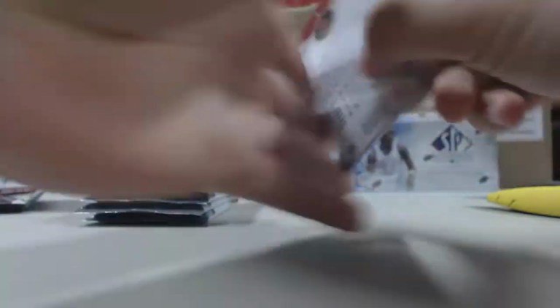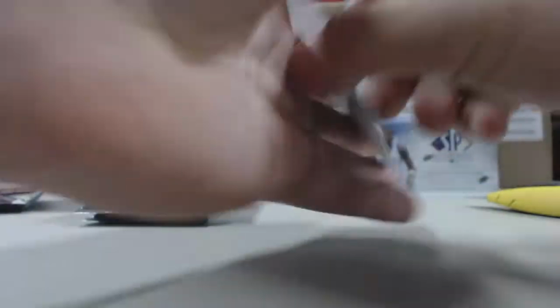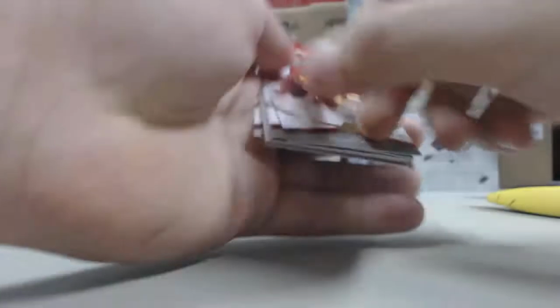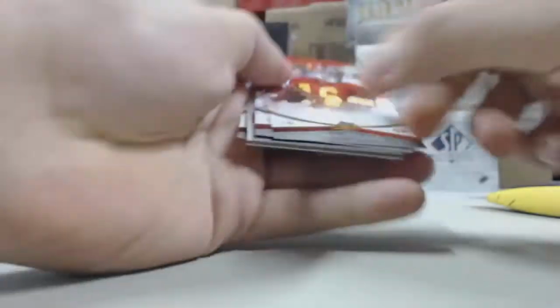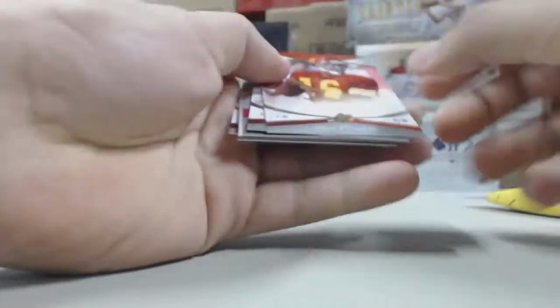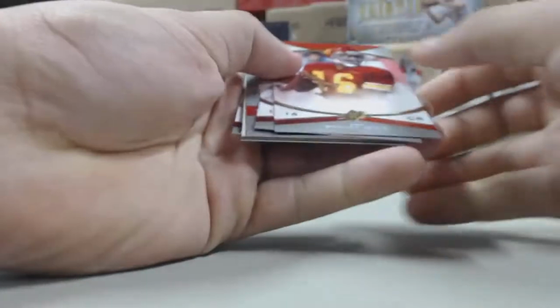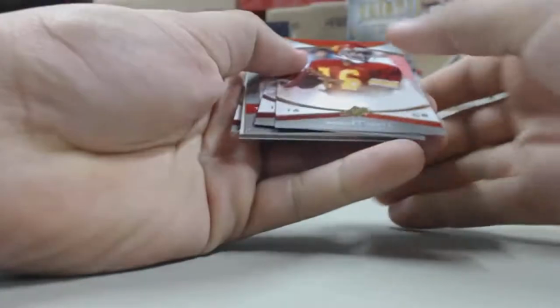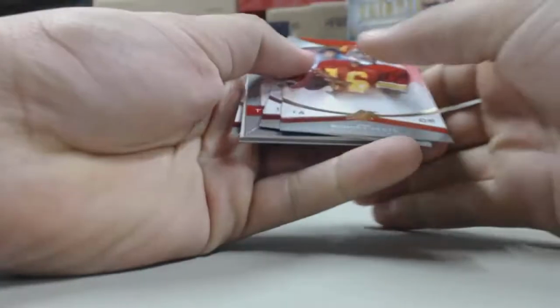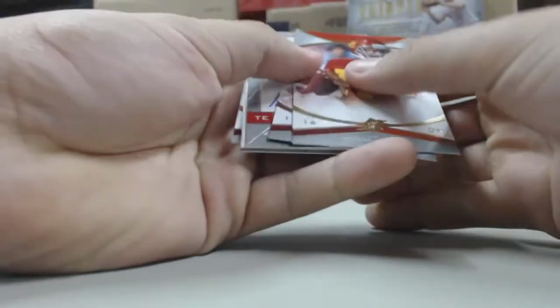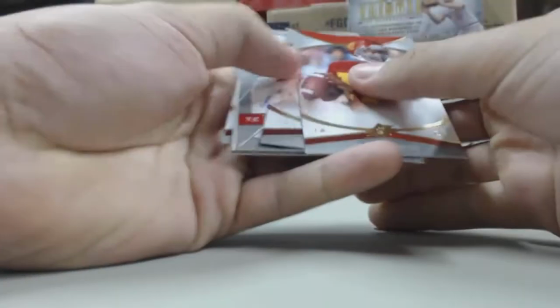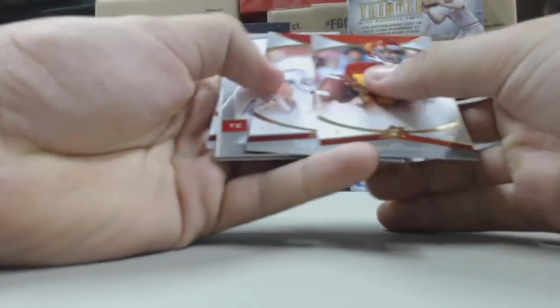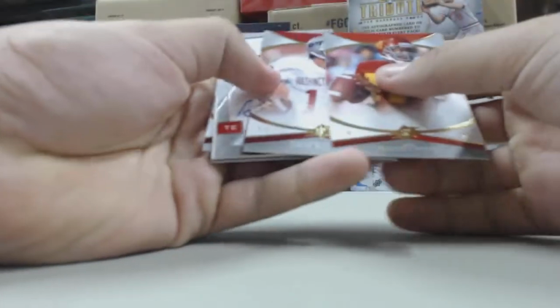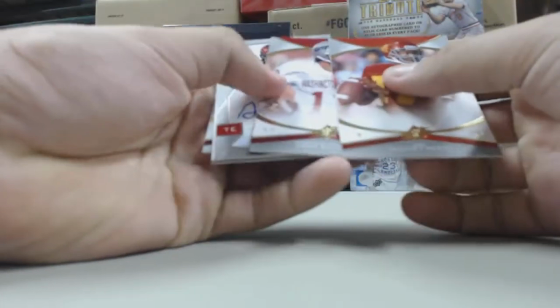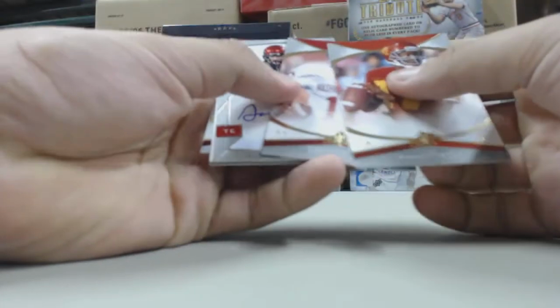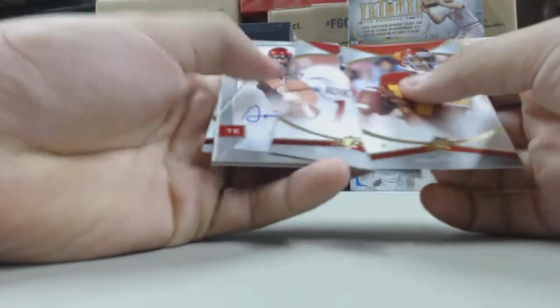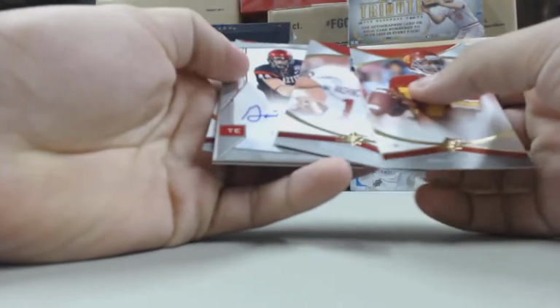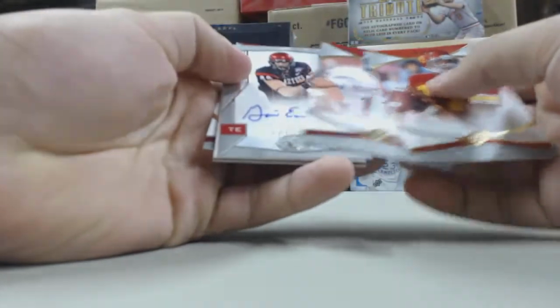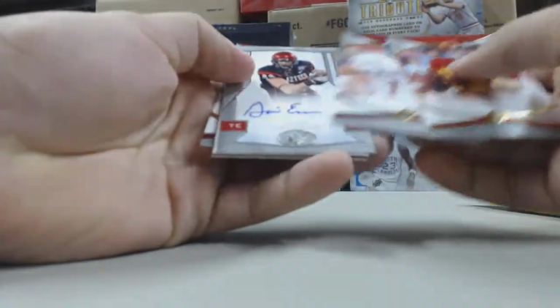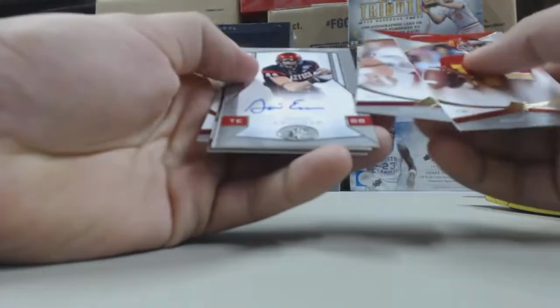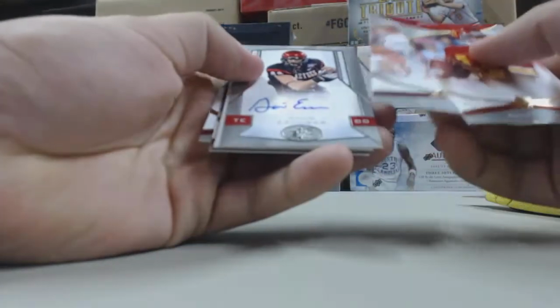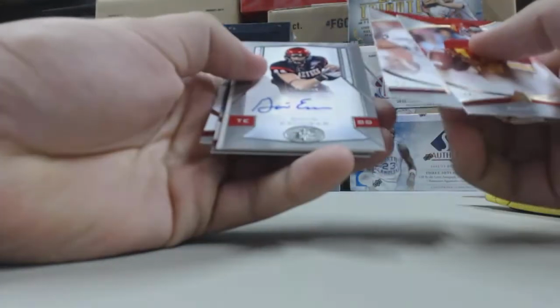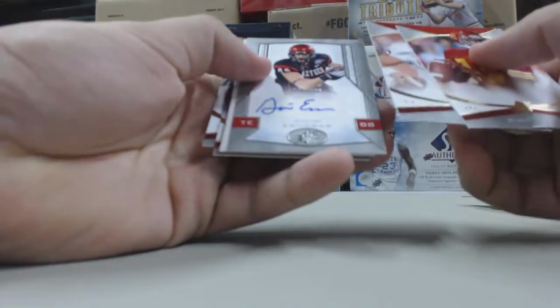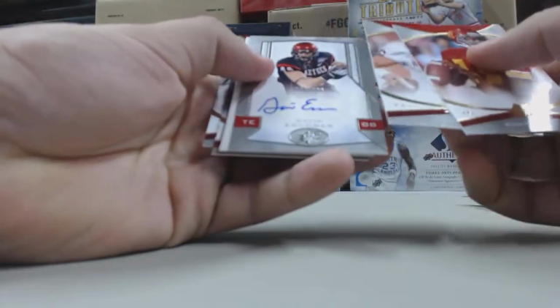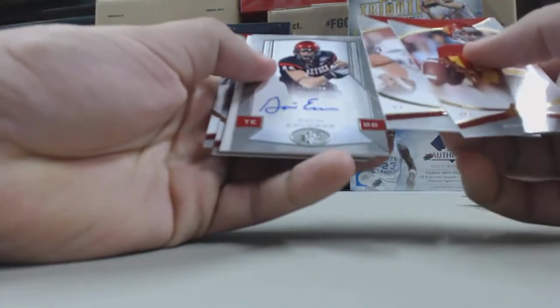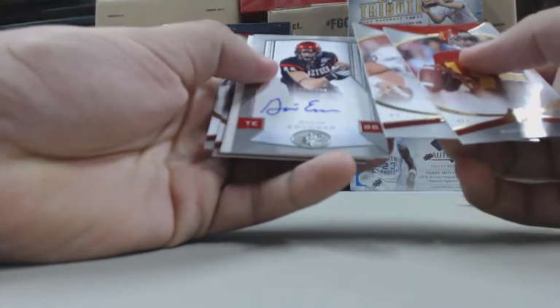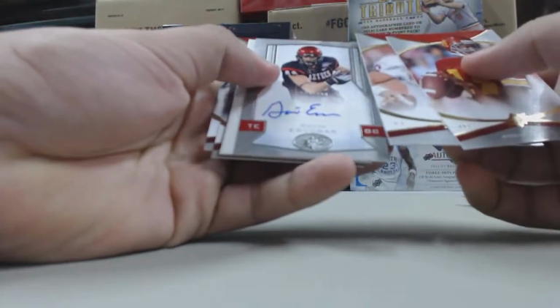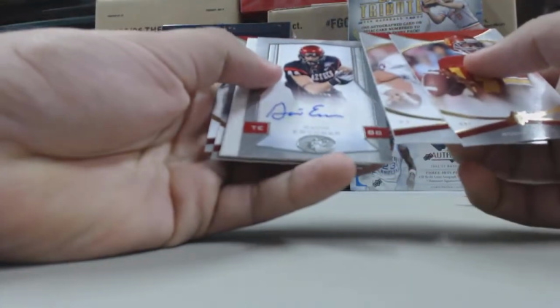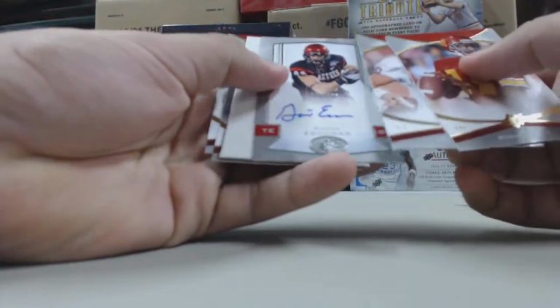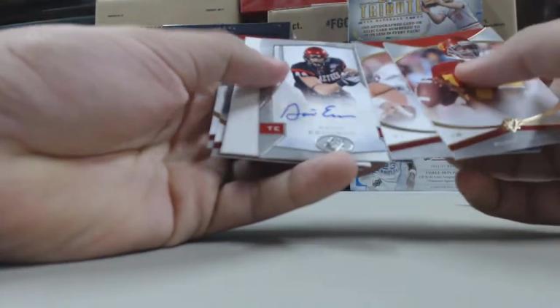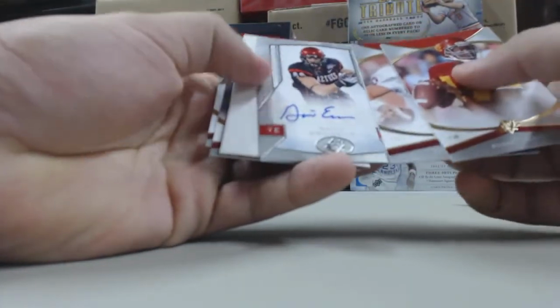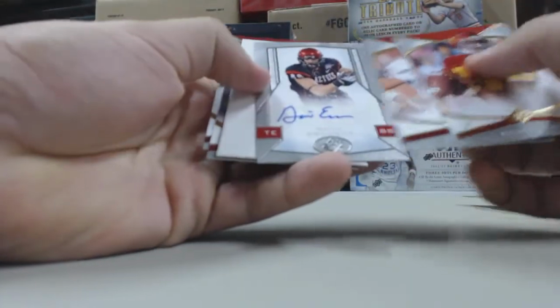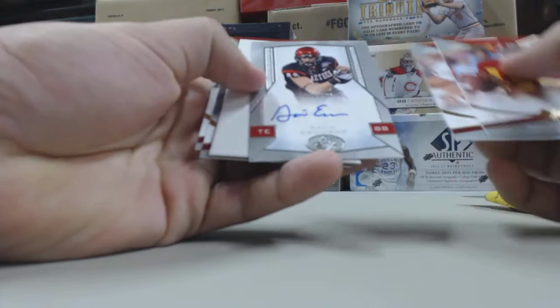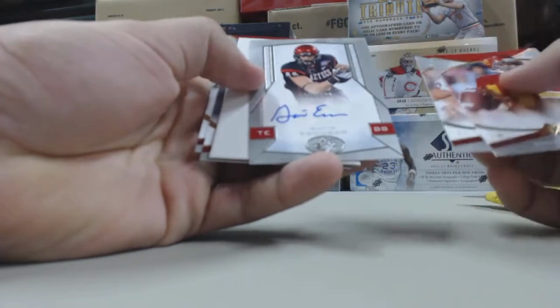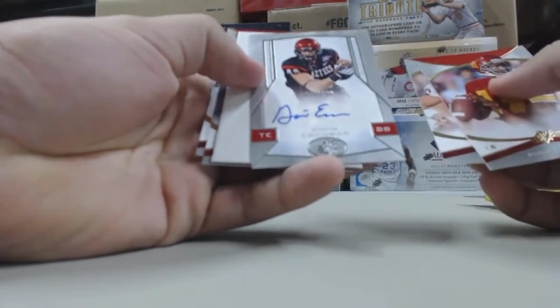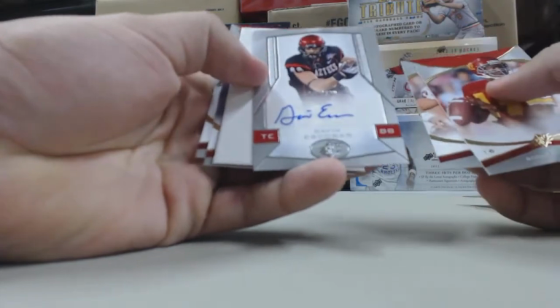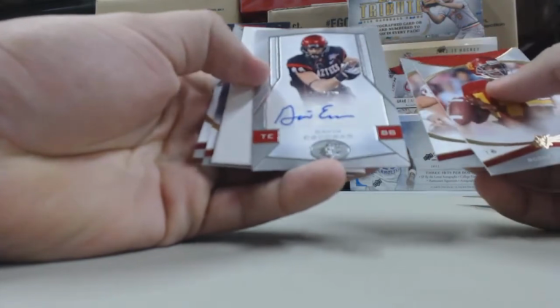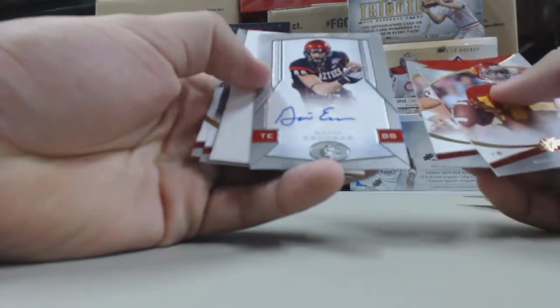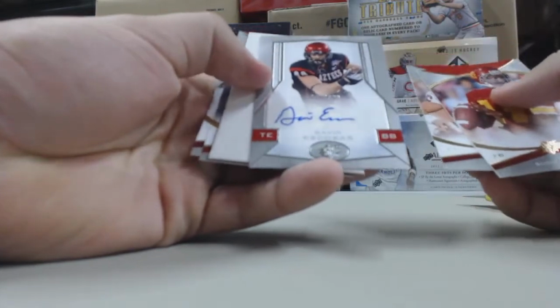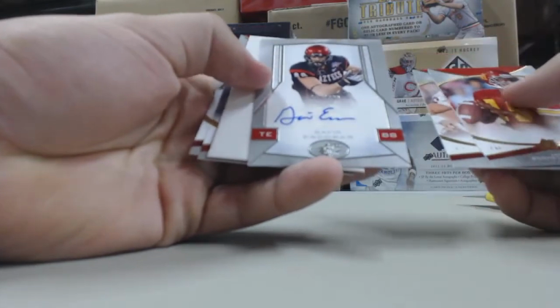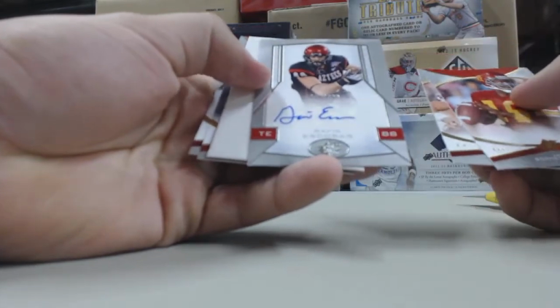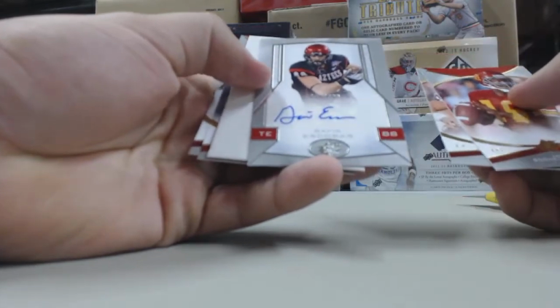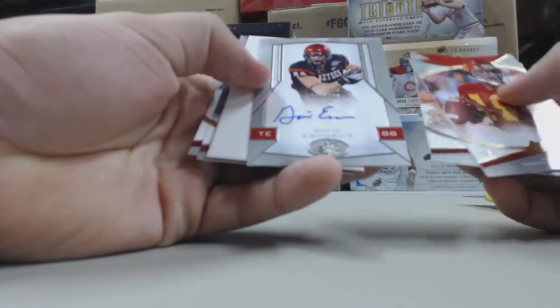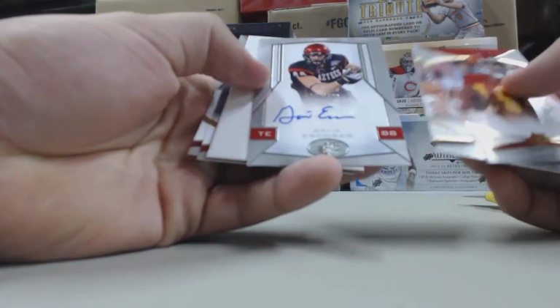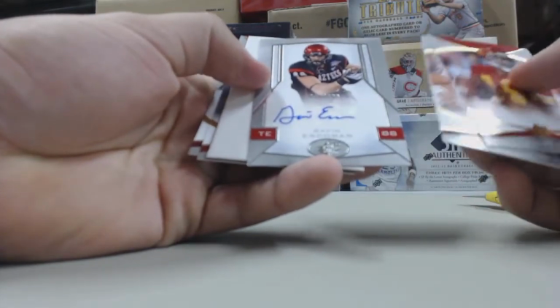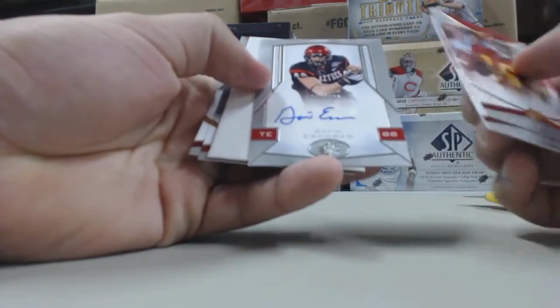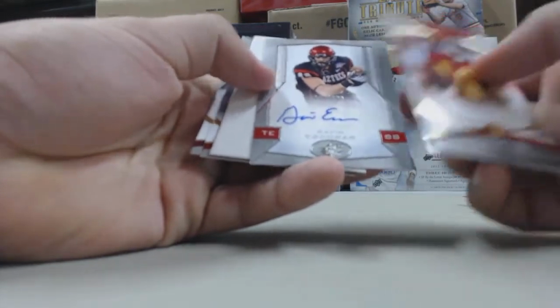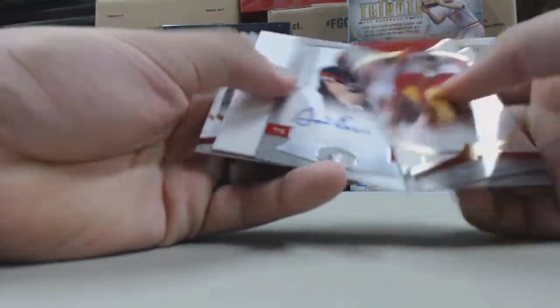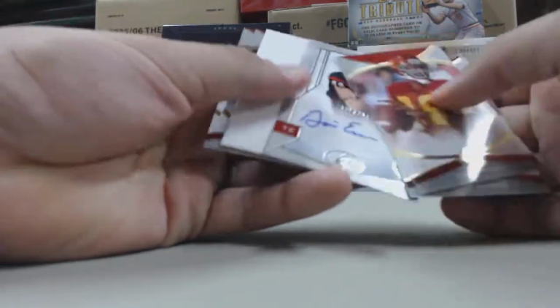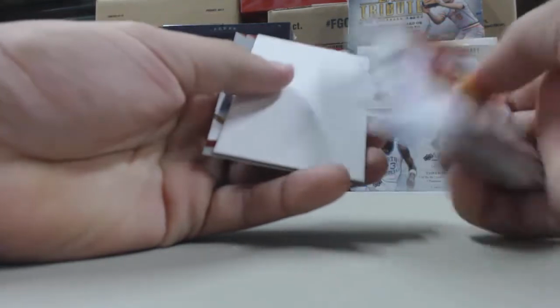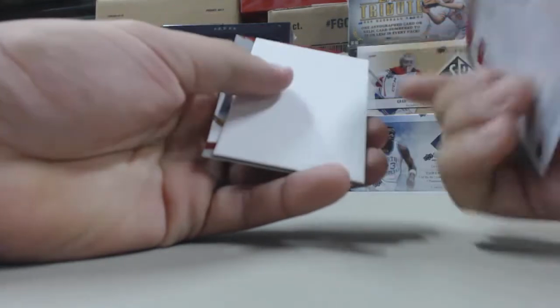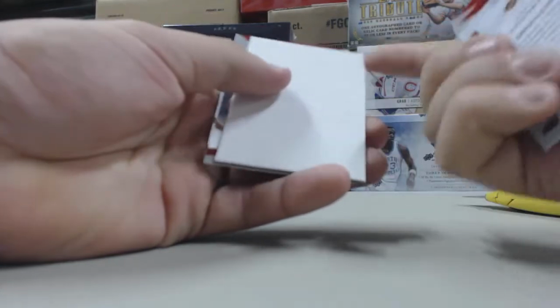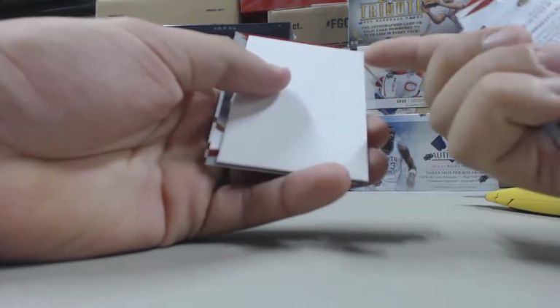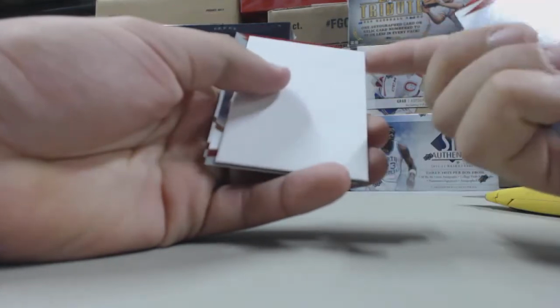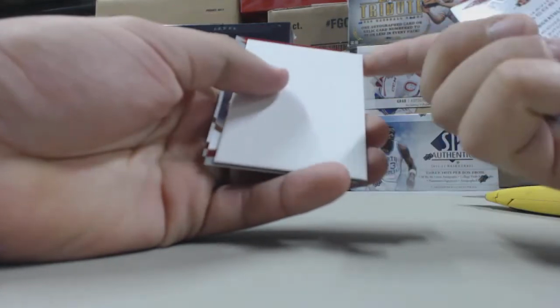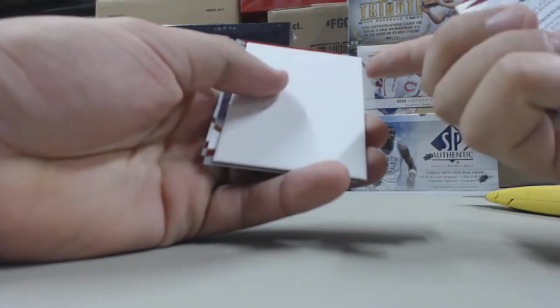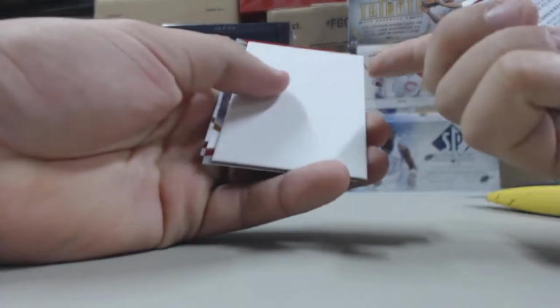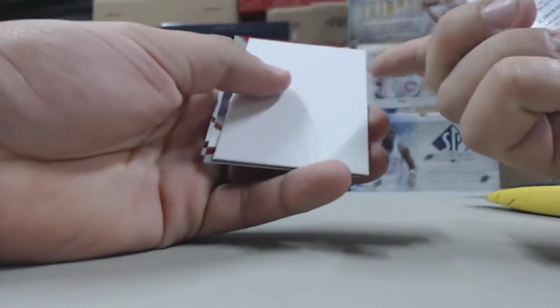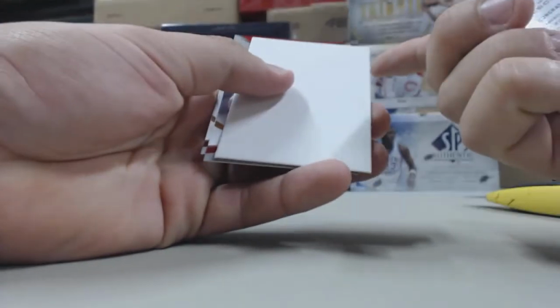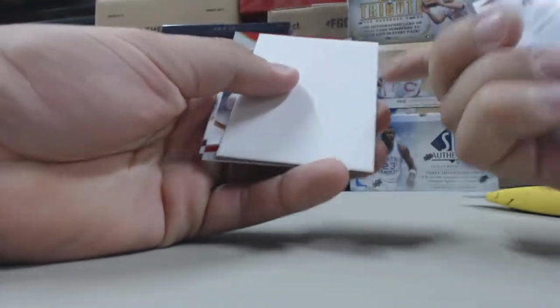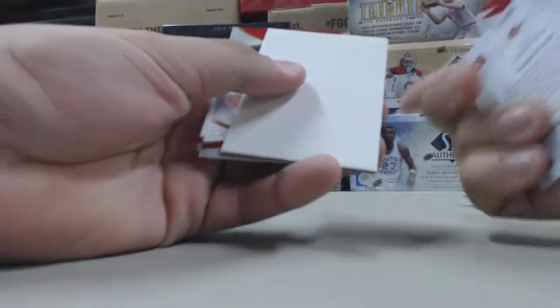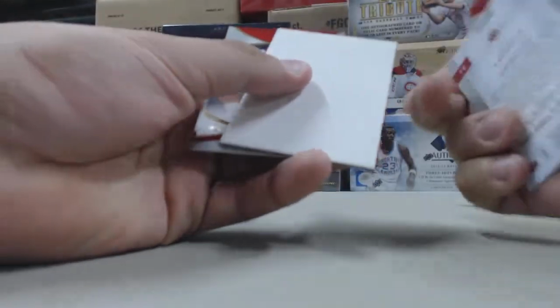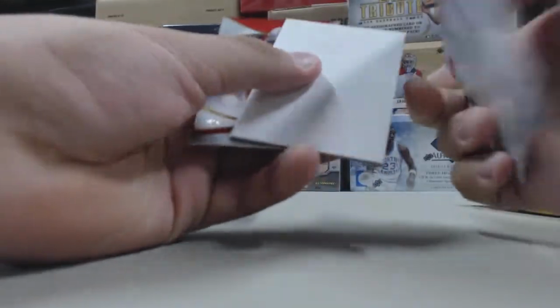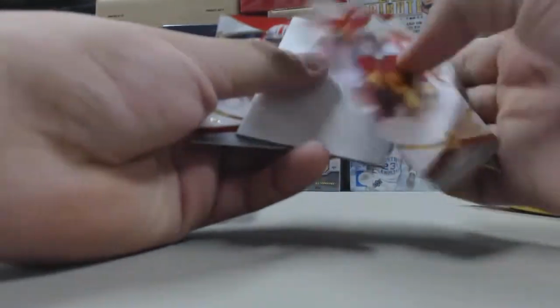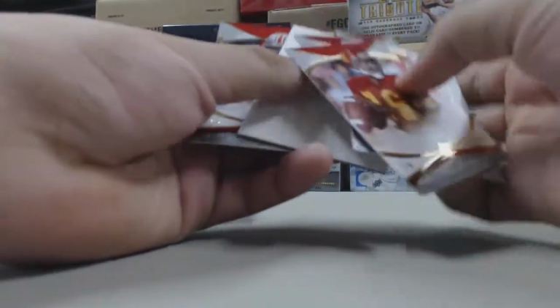First pack, we have an autograph of Gavin Escobar, not numbered.